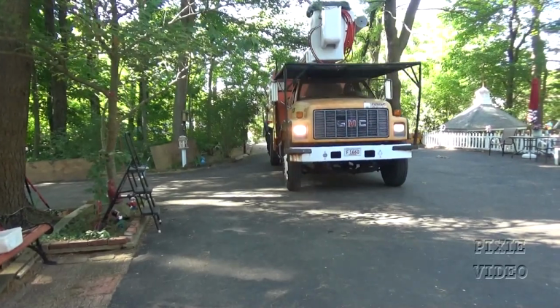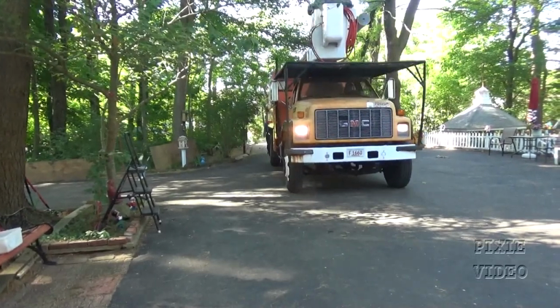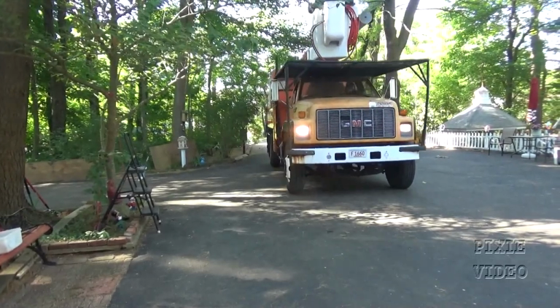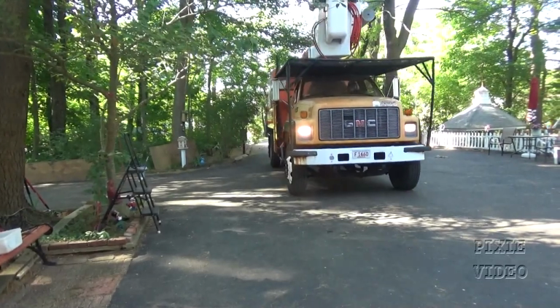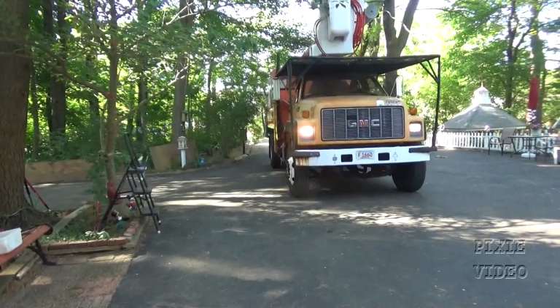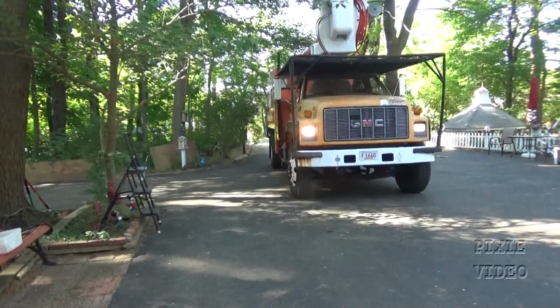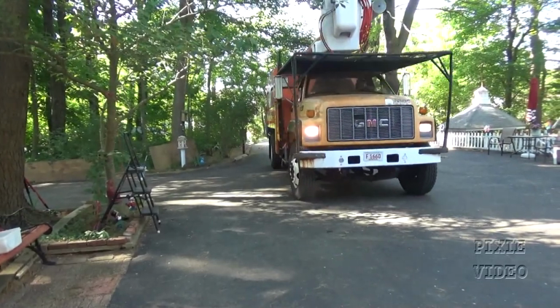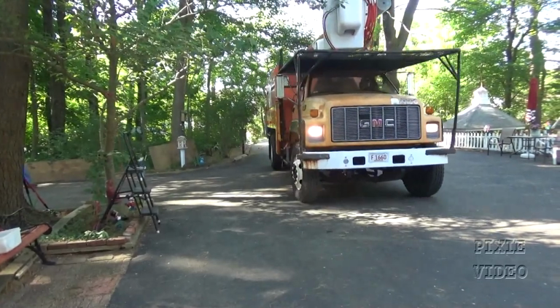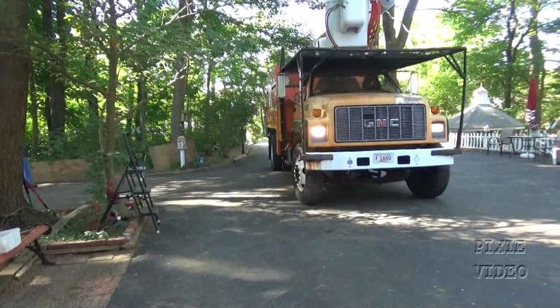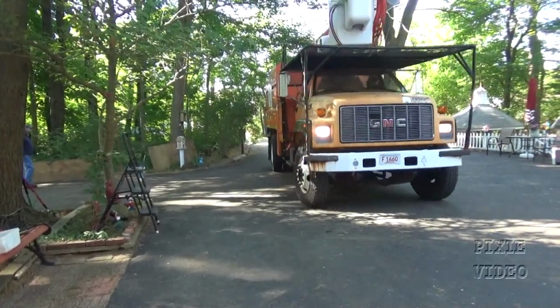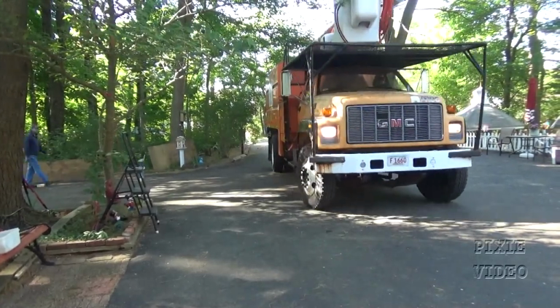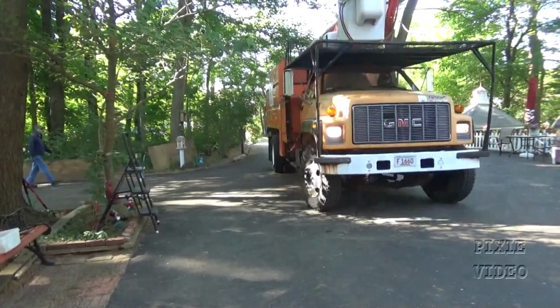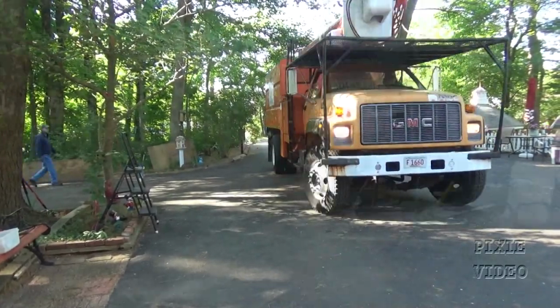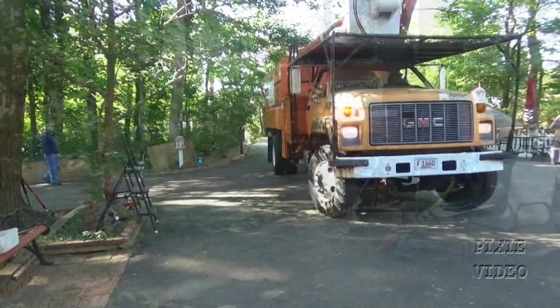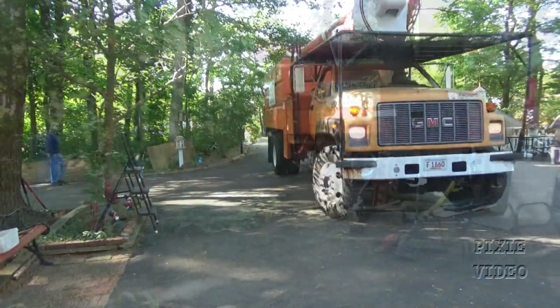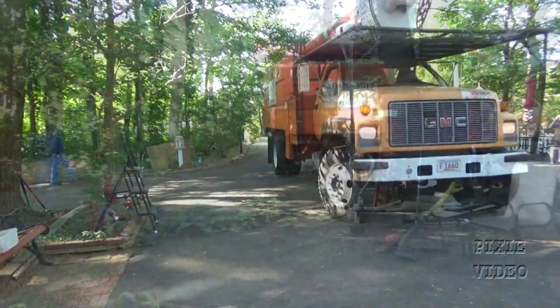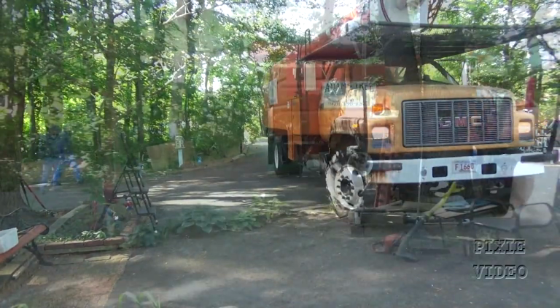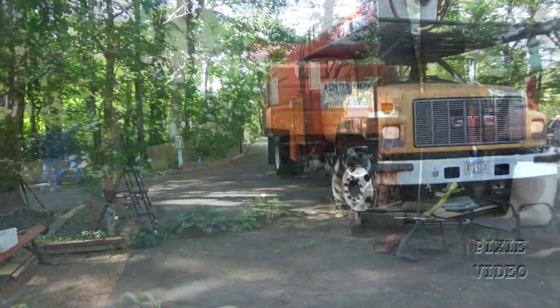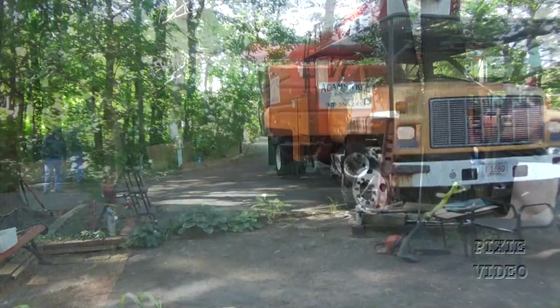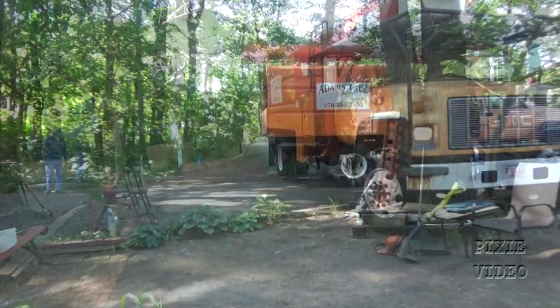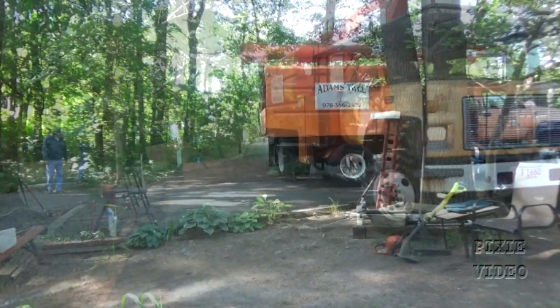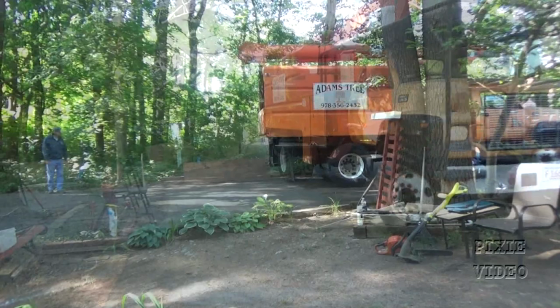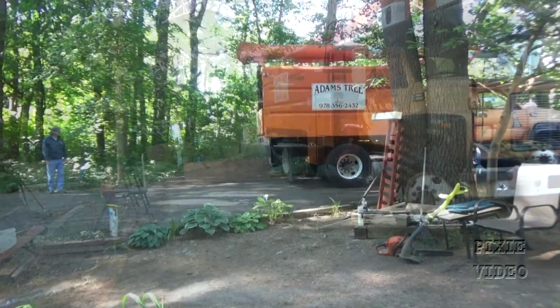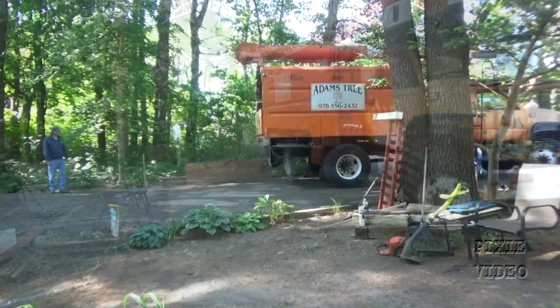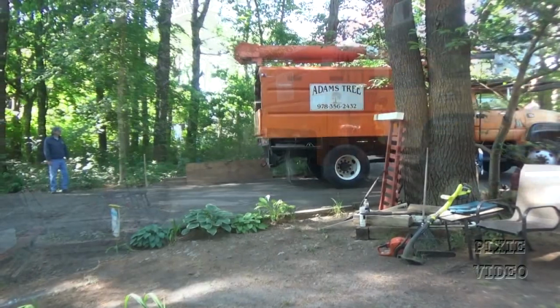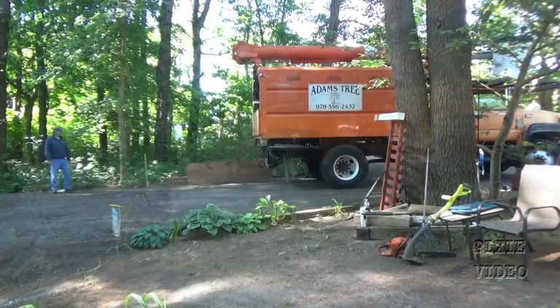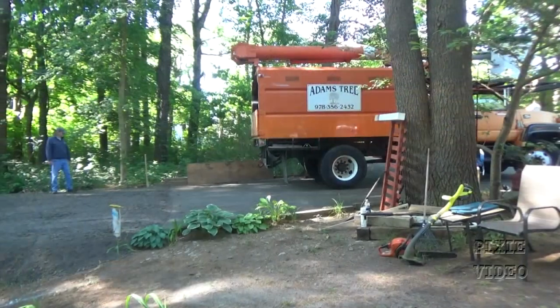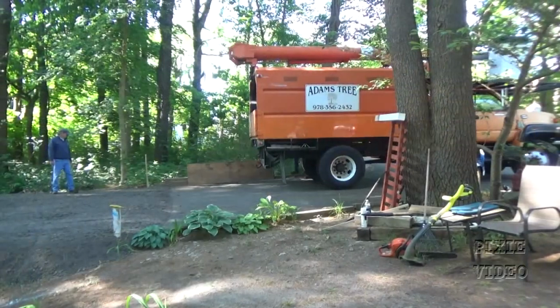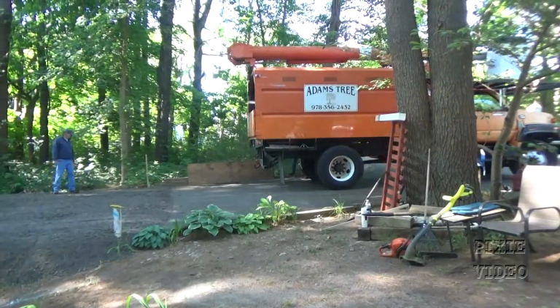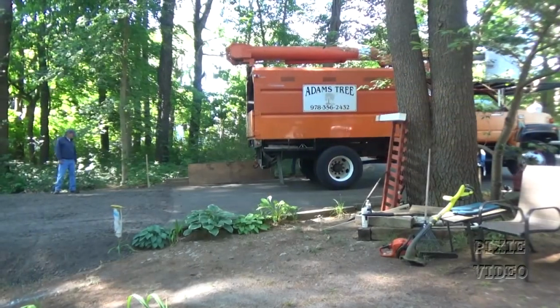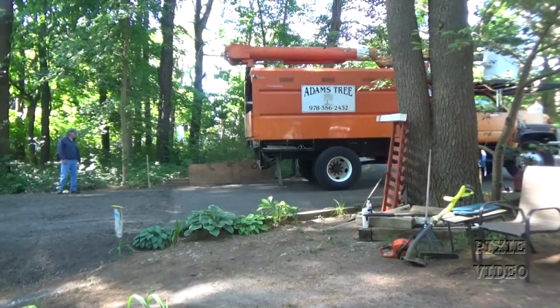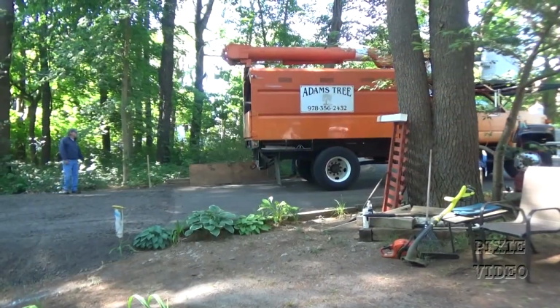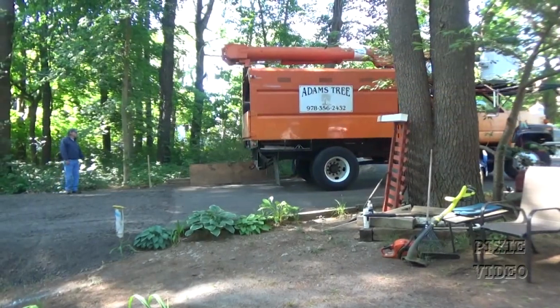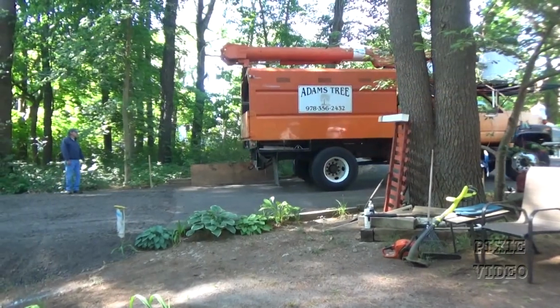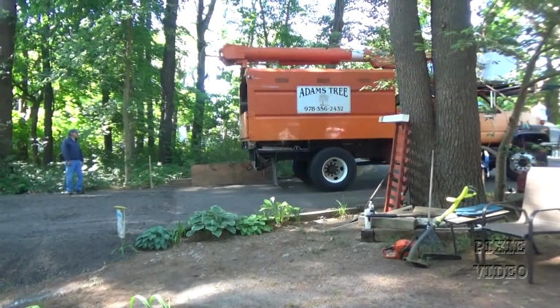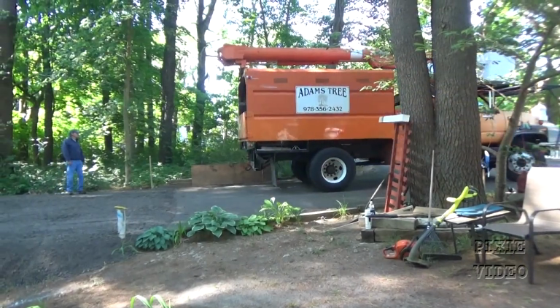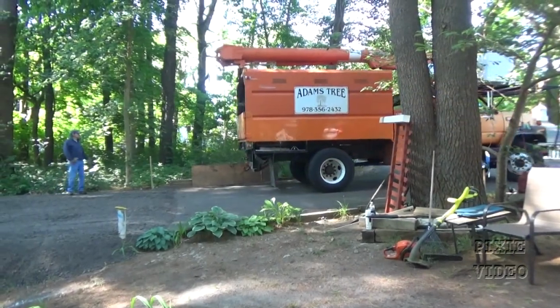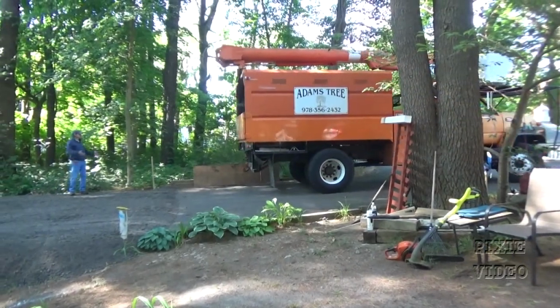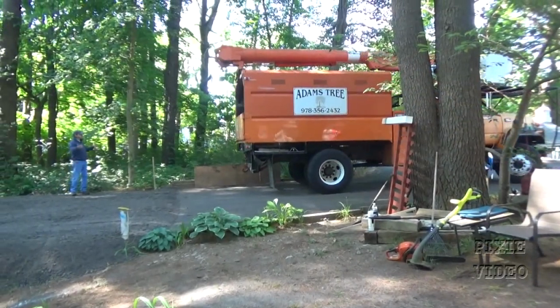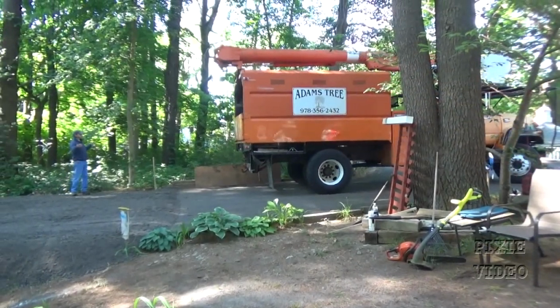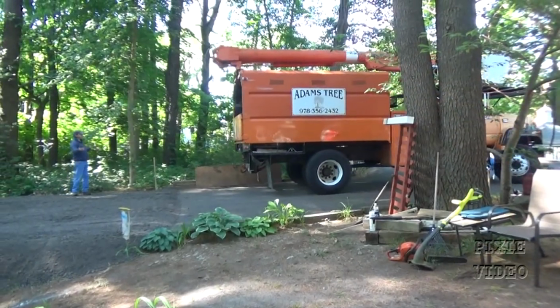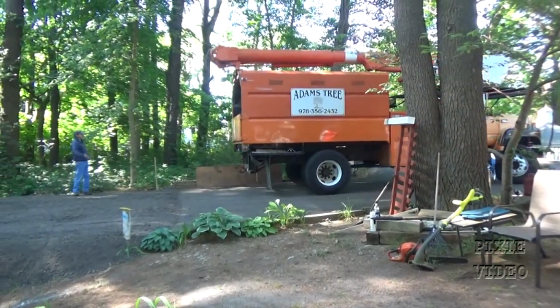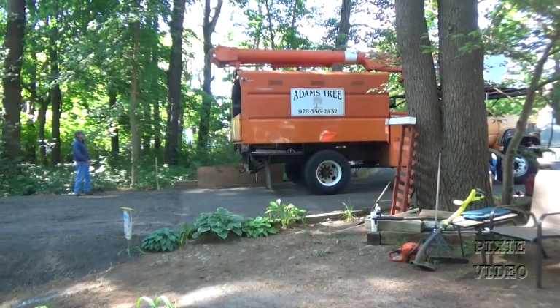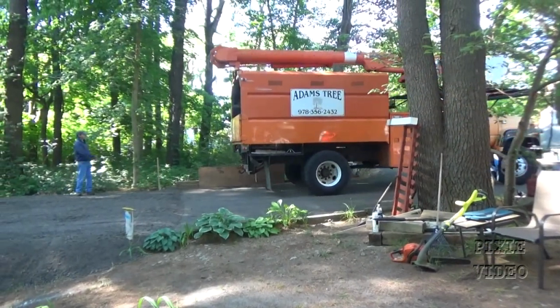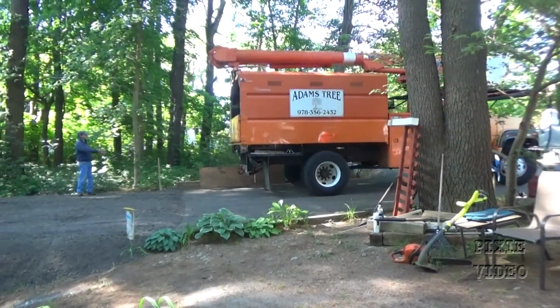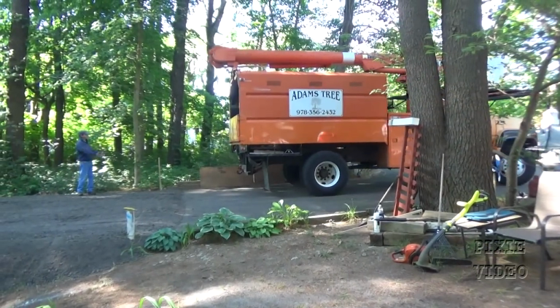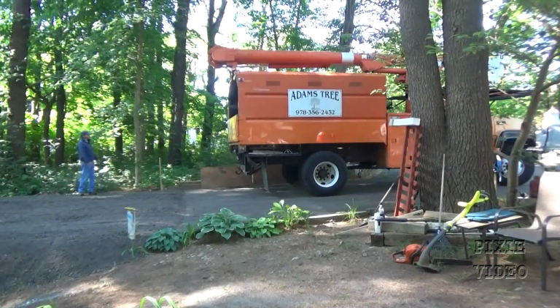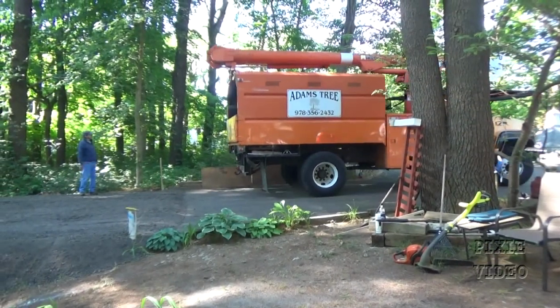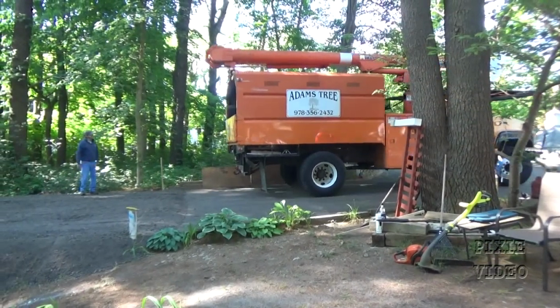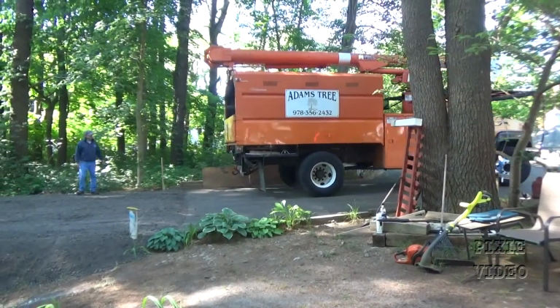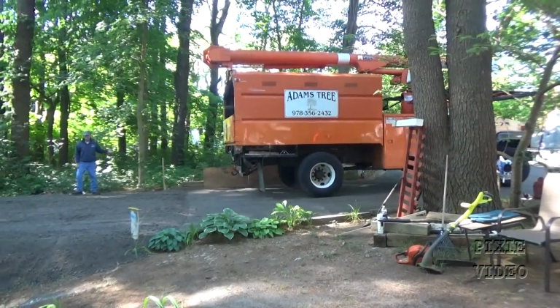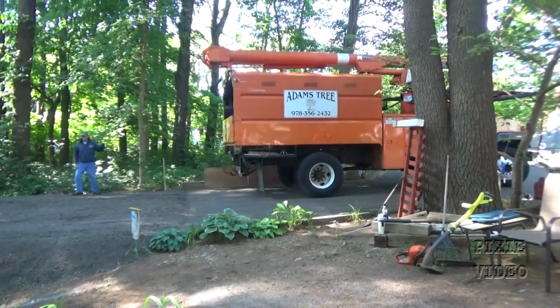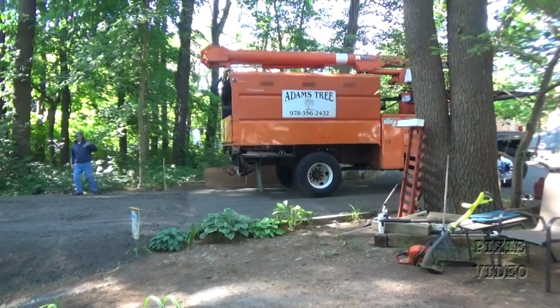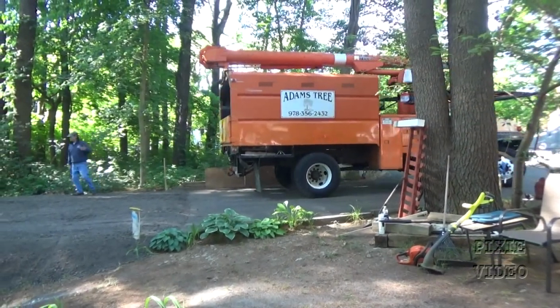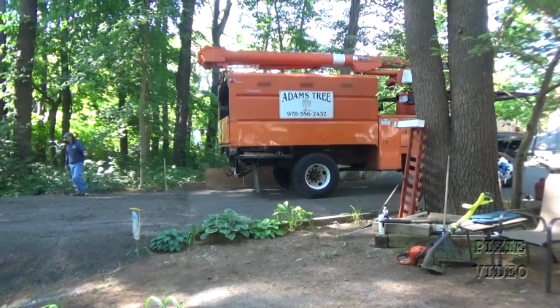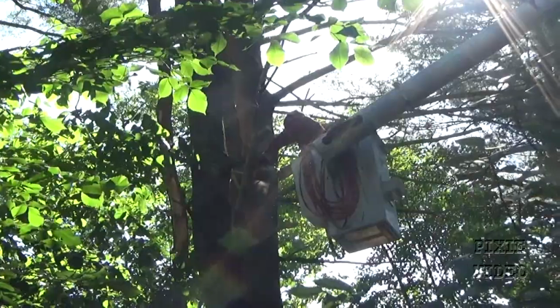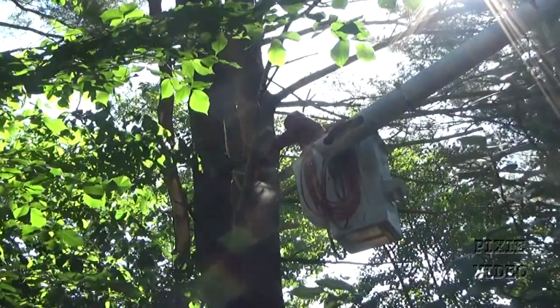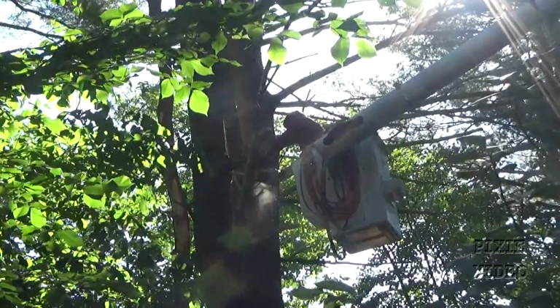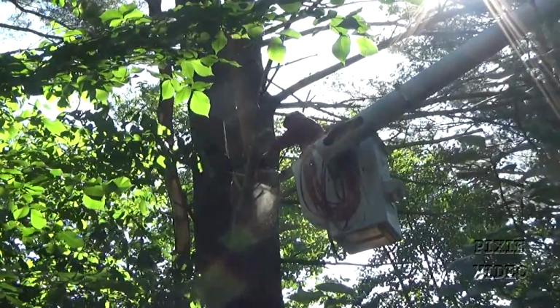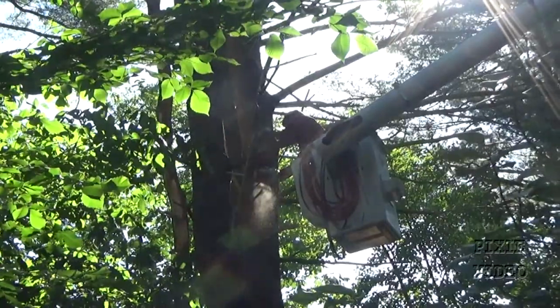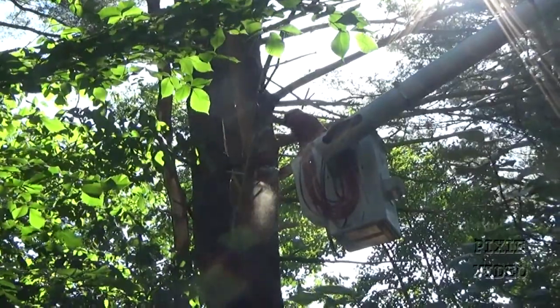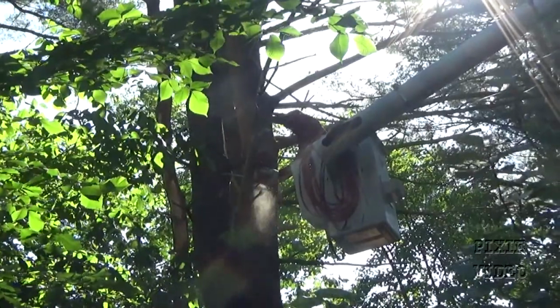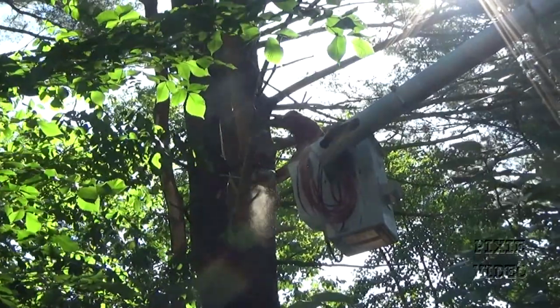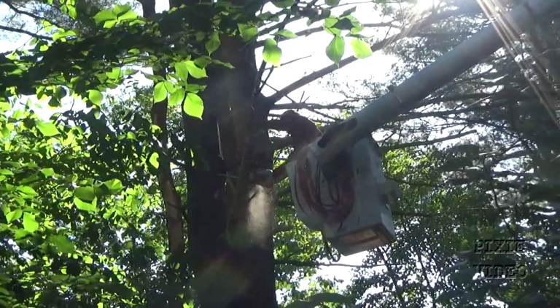Next, I wanted to get rid of all the dead overhanging branches. It's easier to do it now rather than after the shed has been installed.